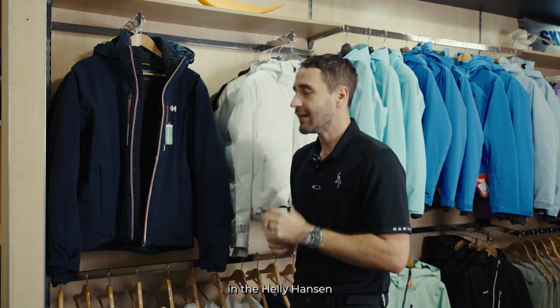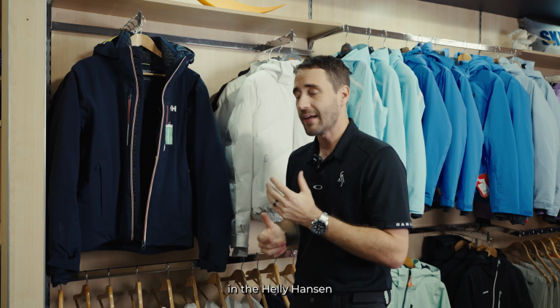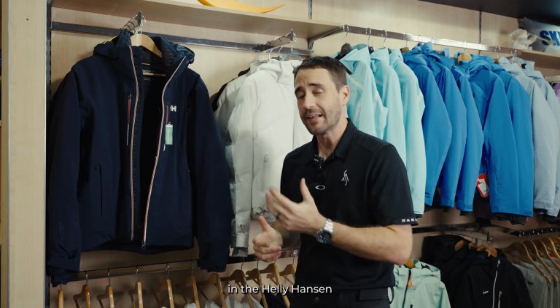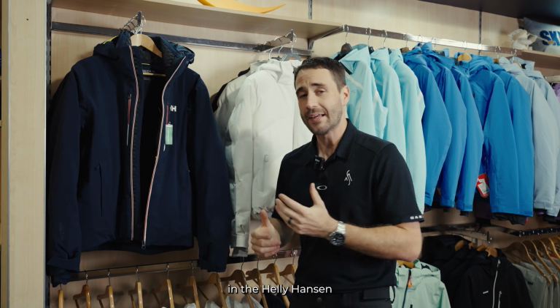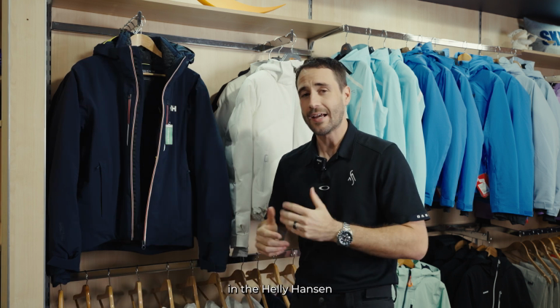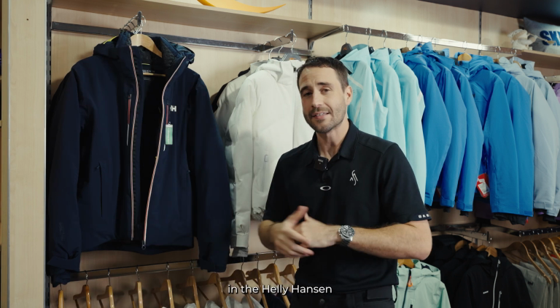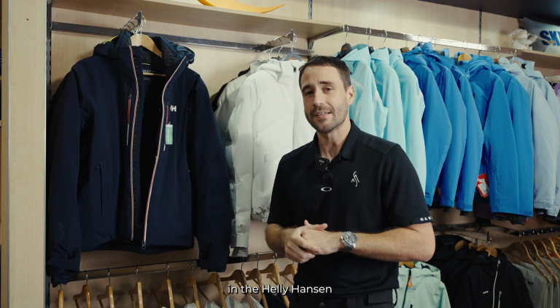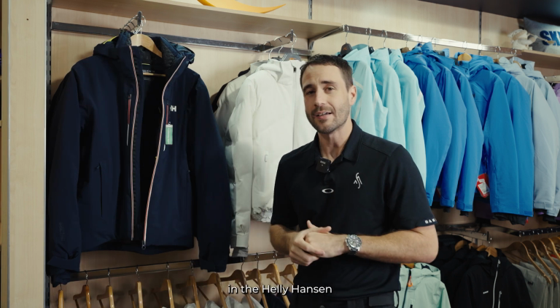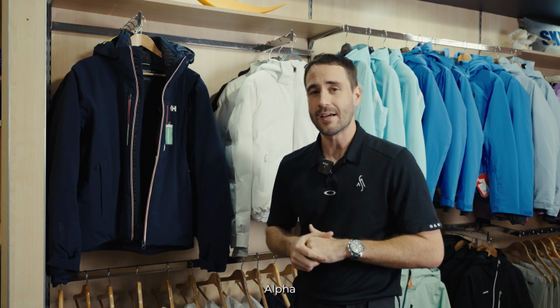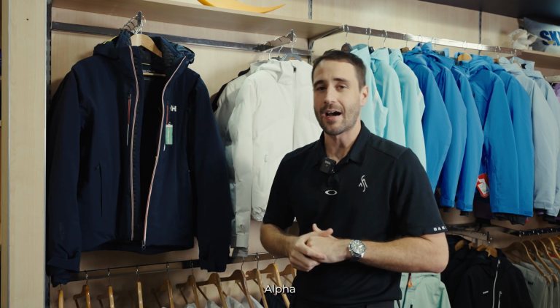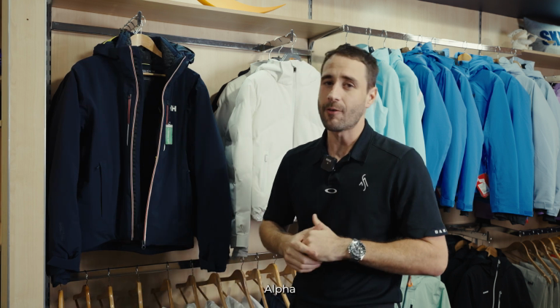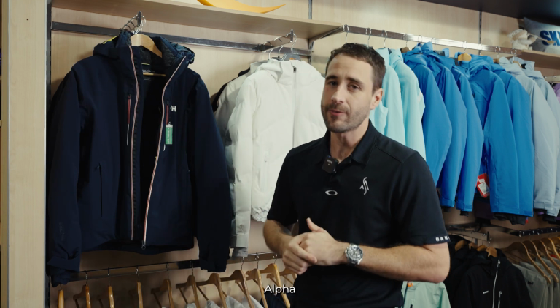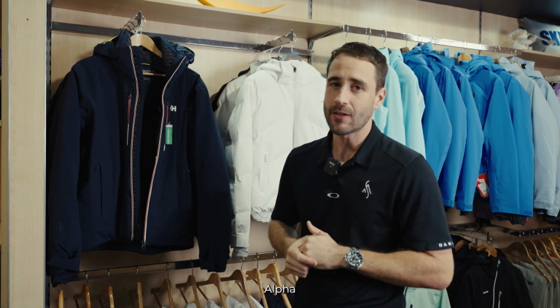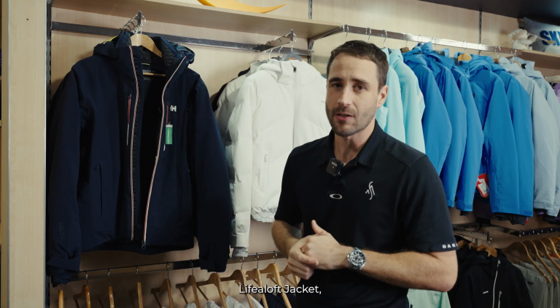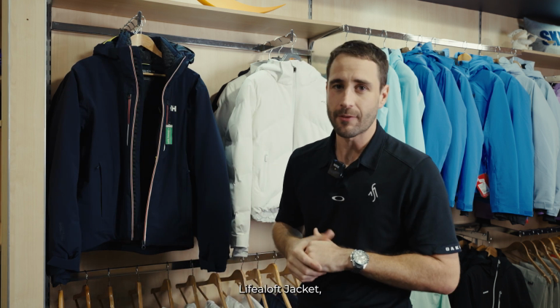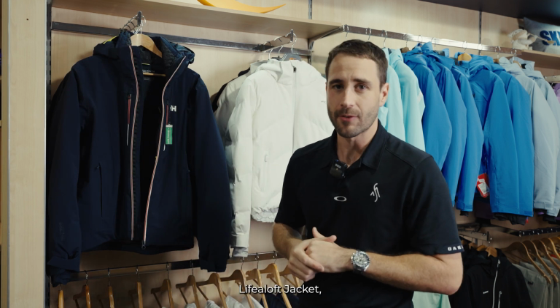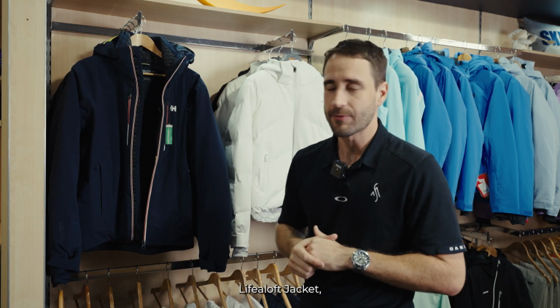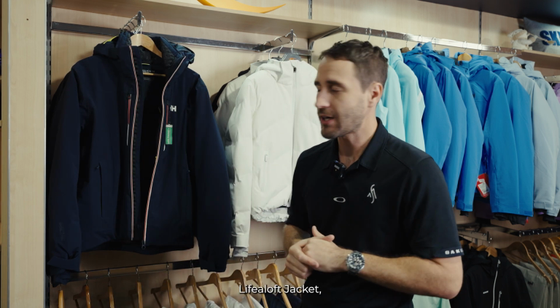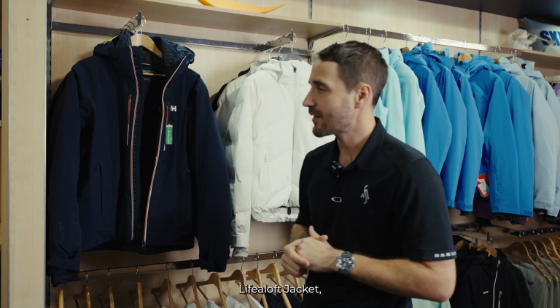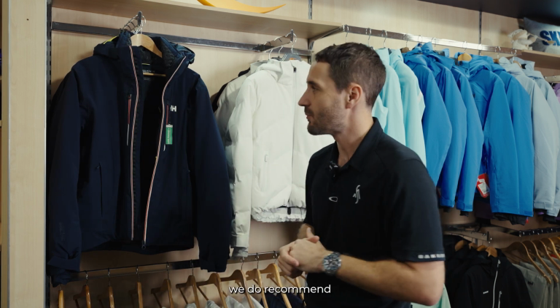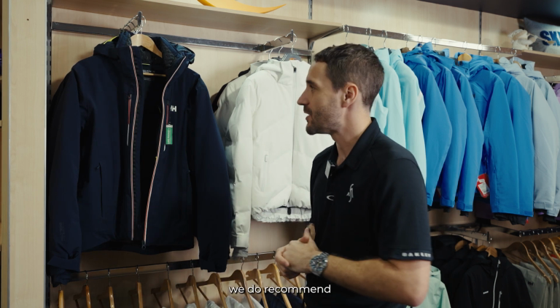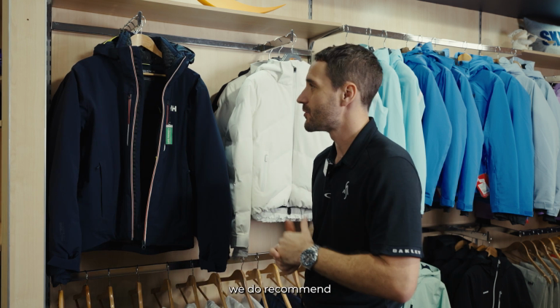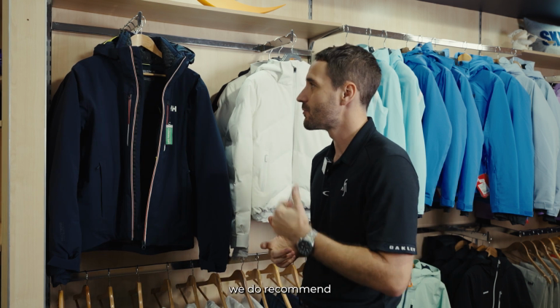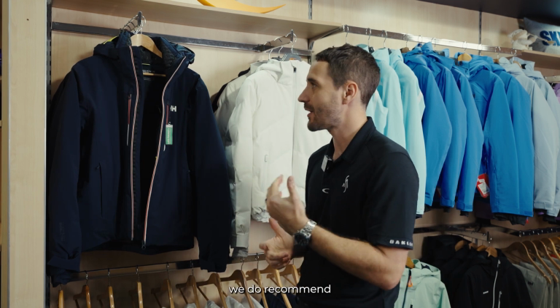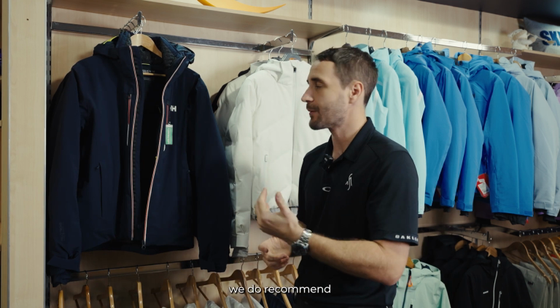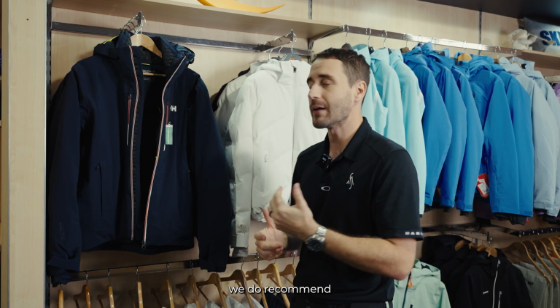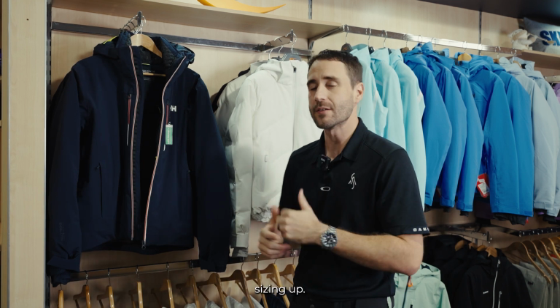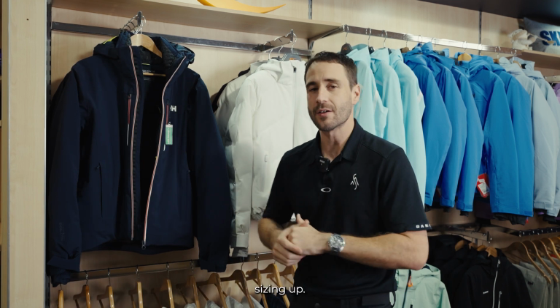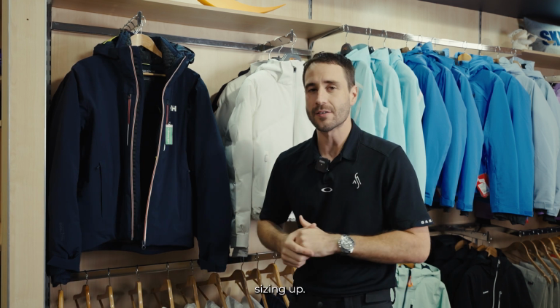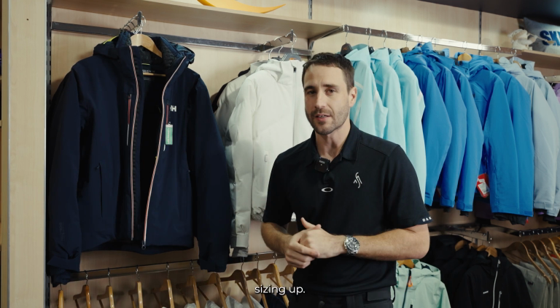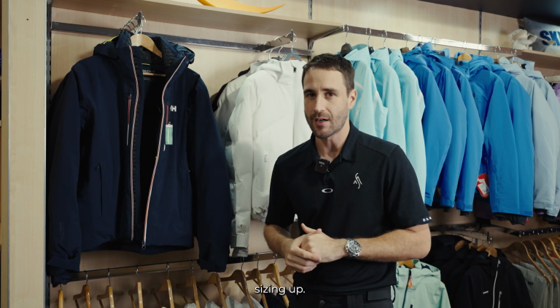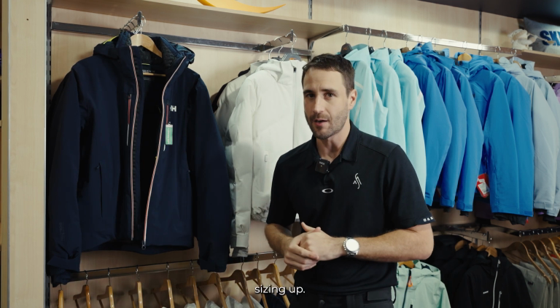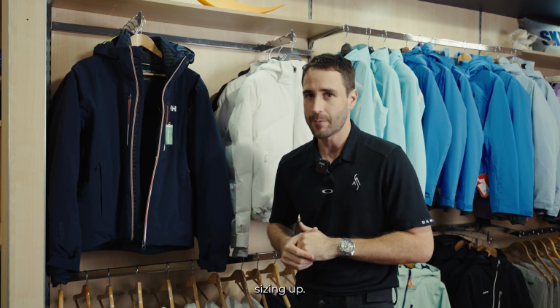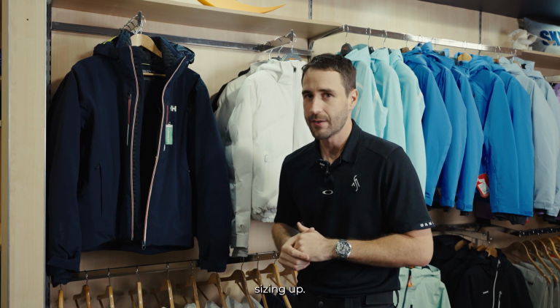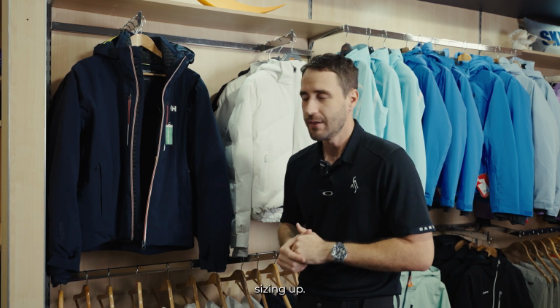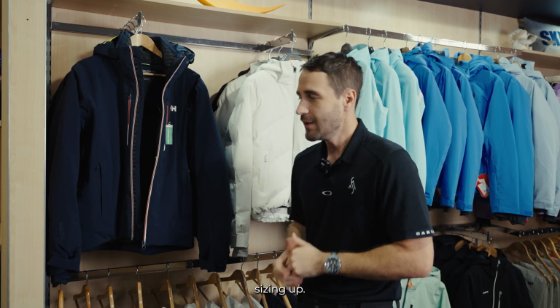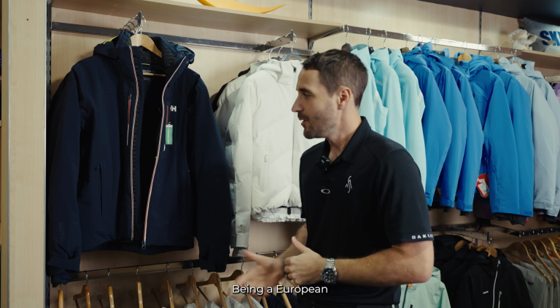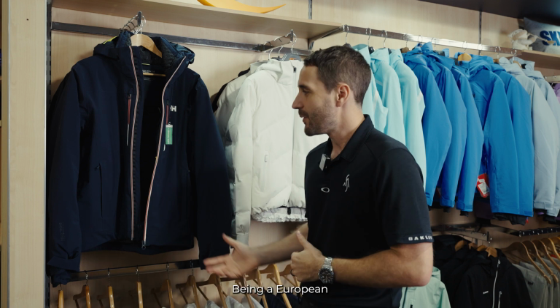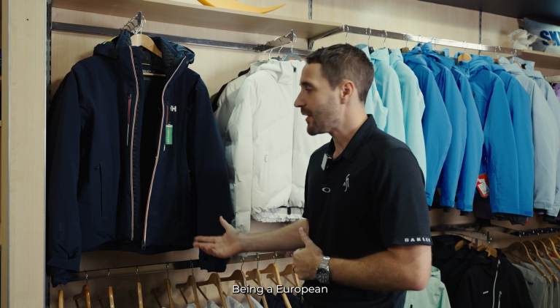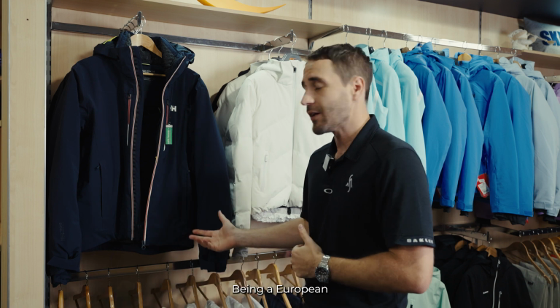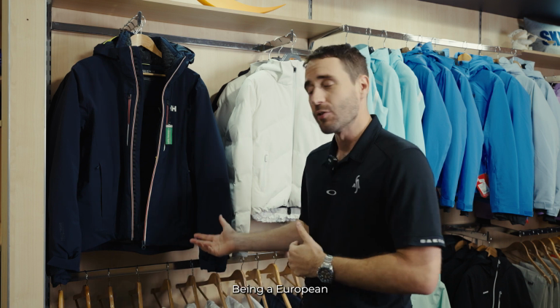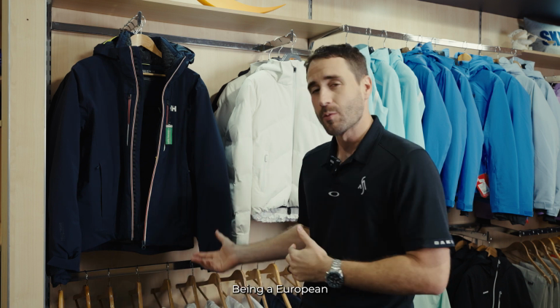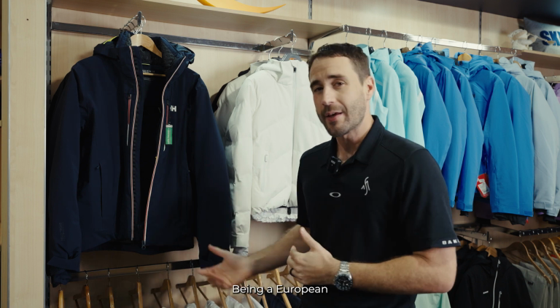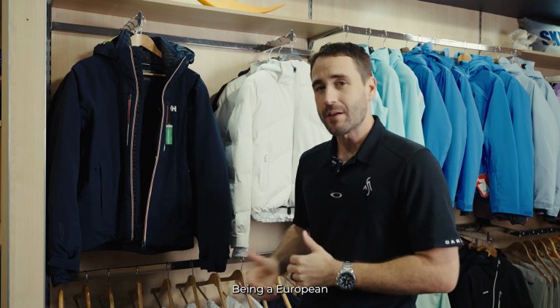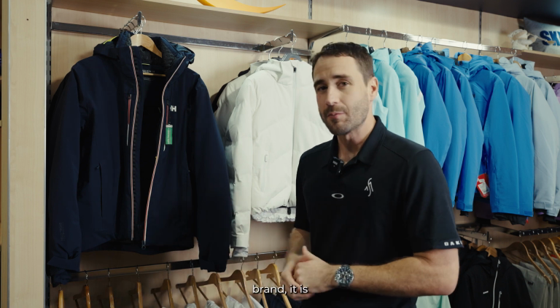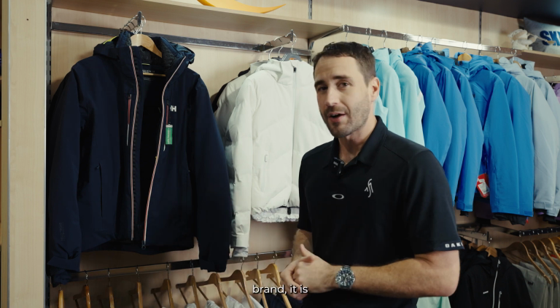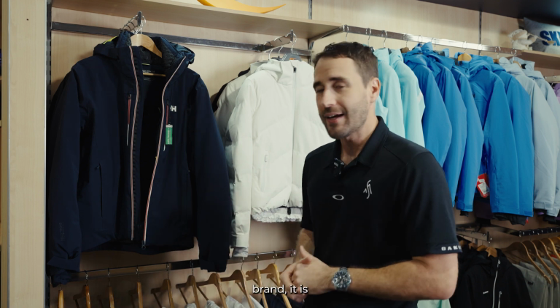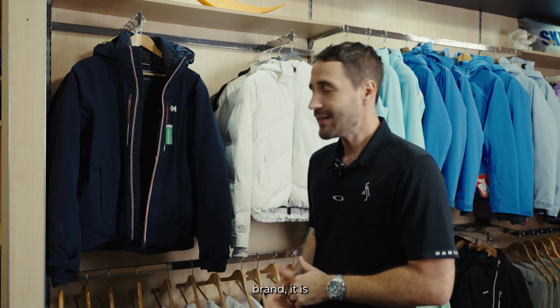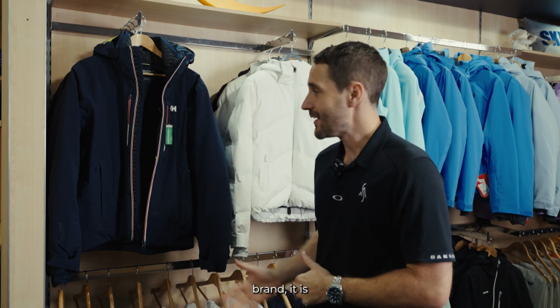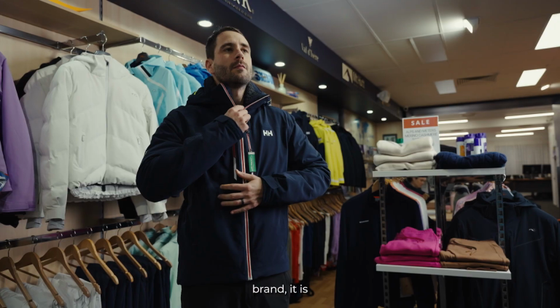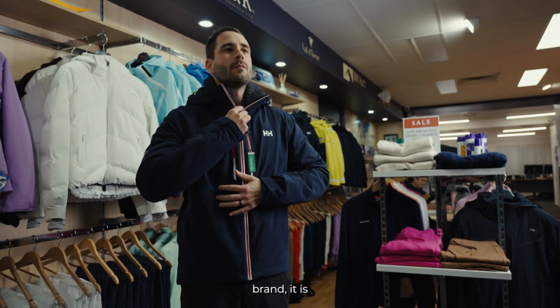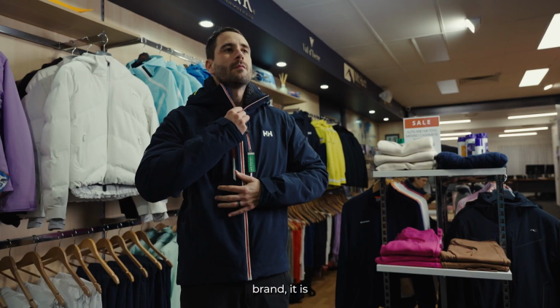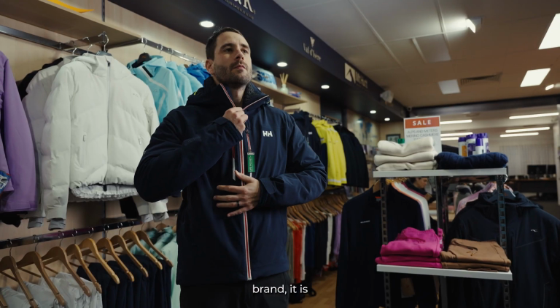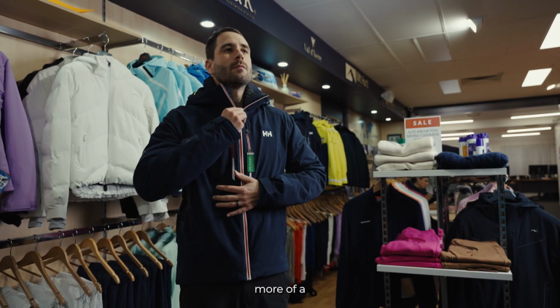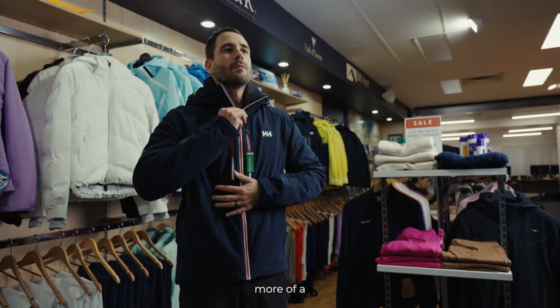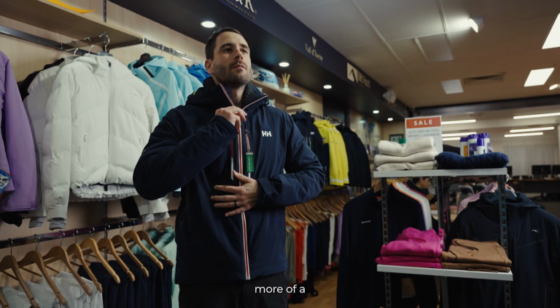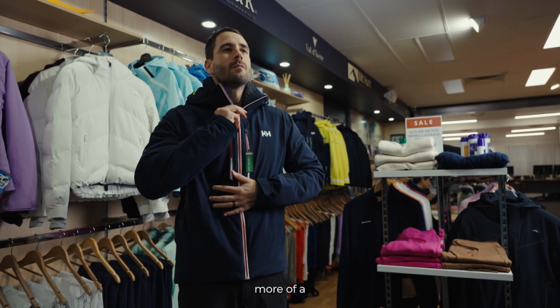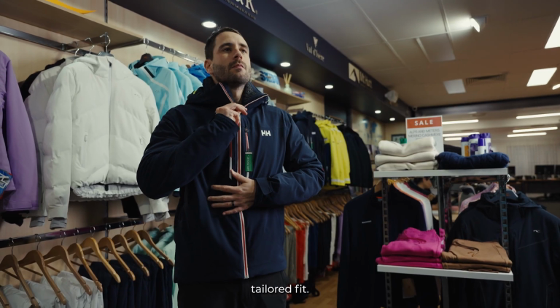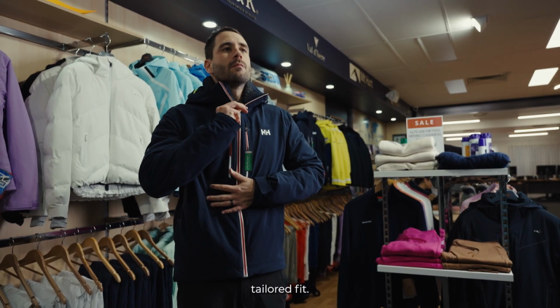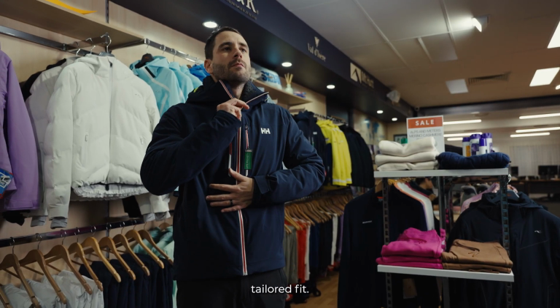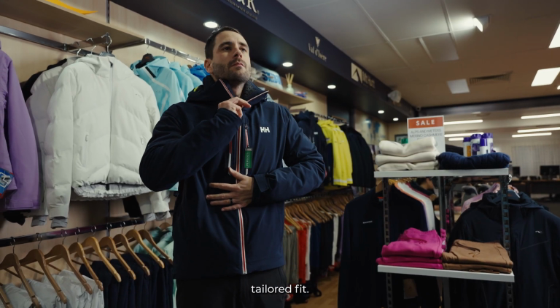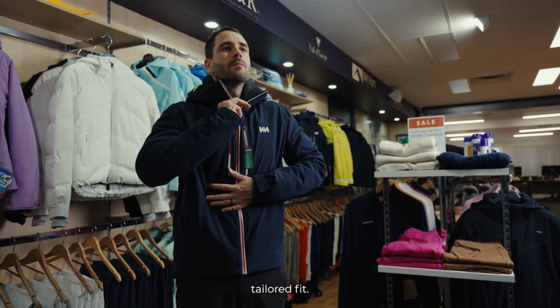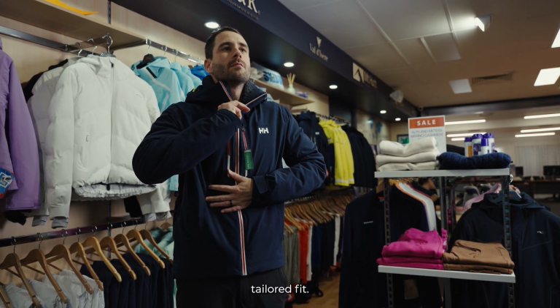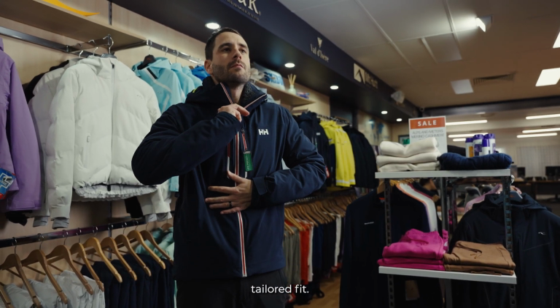In the Helly Hansen Alpha Lifeloft jacket we do recommend sizing up. Being a European brand, it is more of a tailored fit.